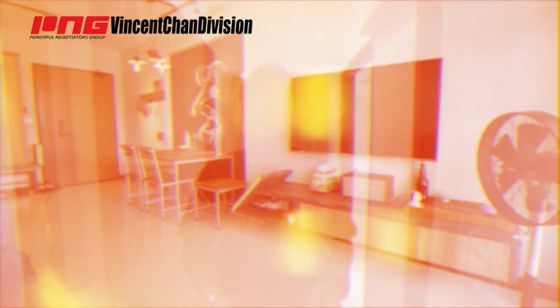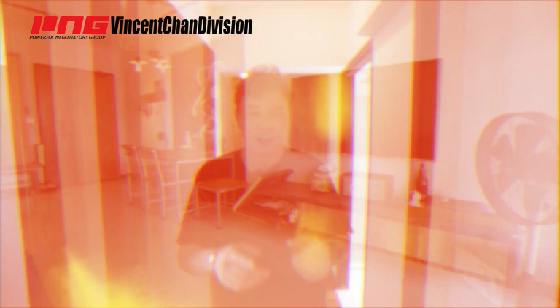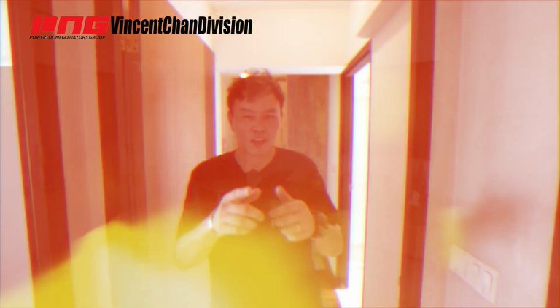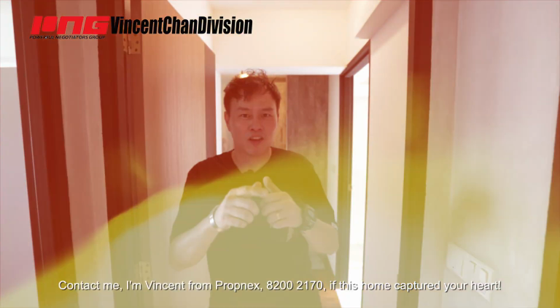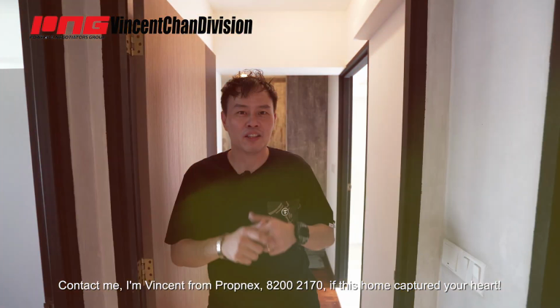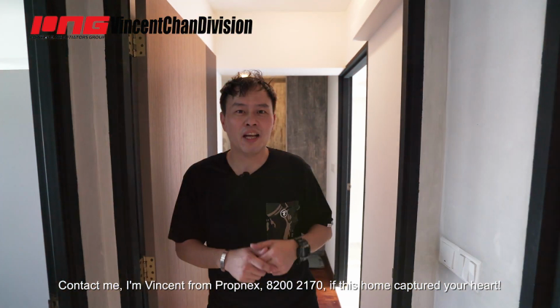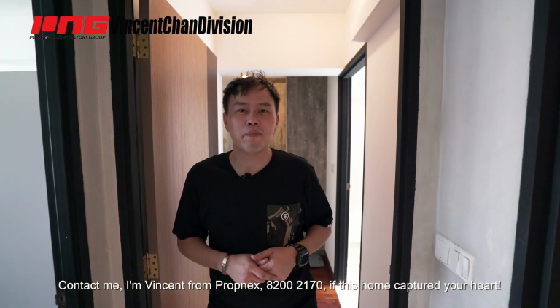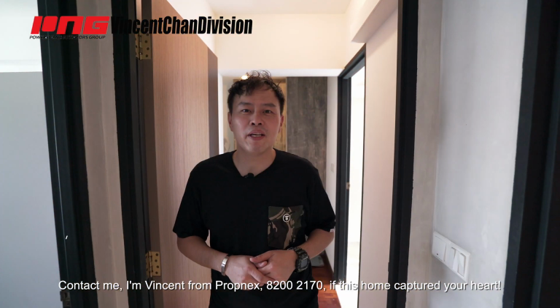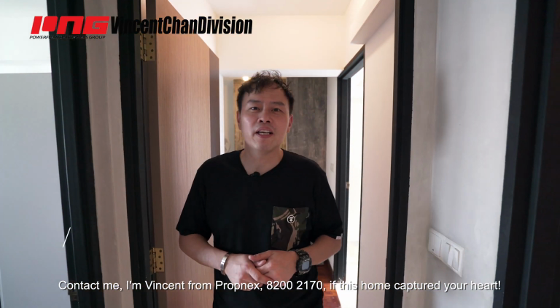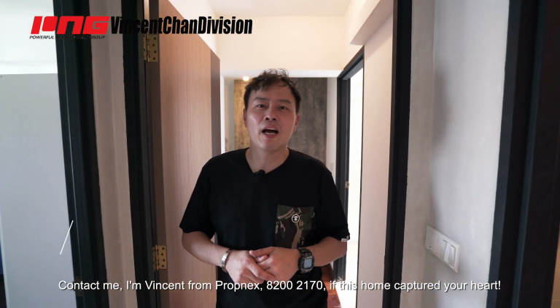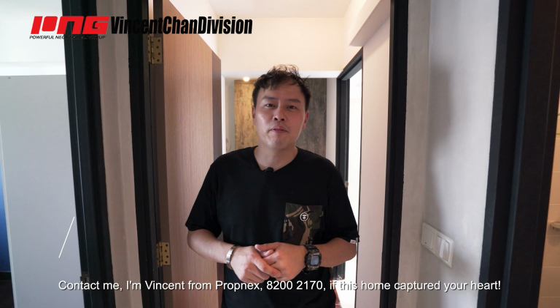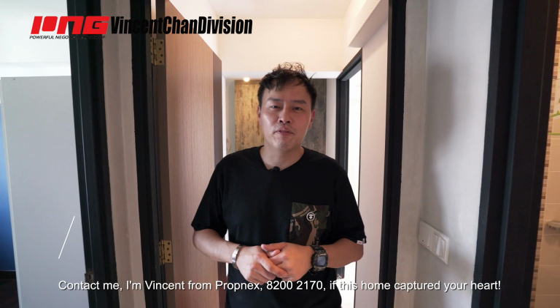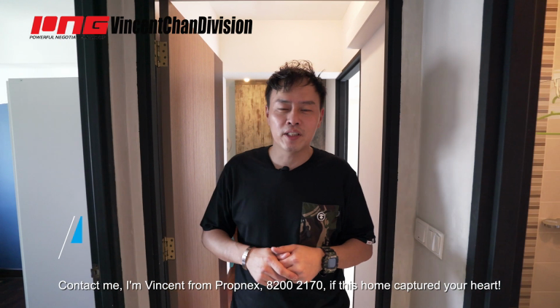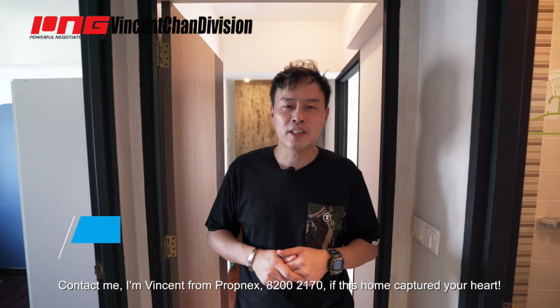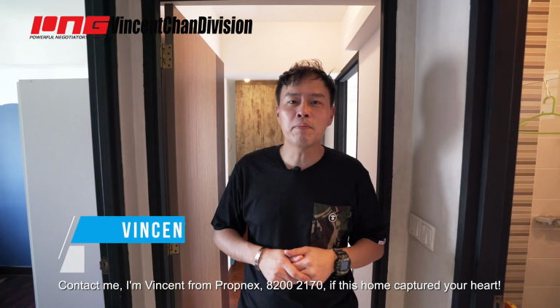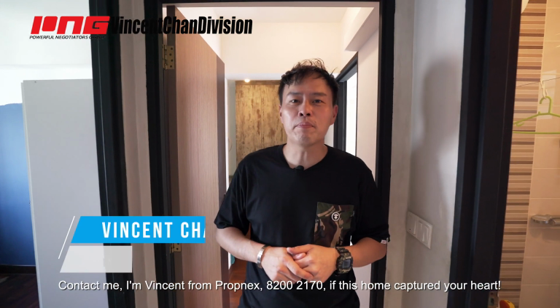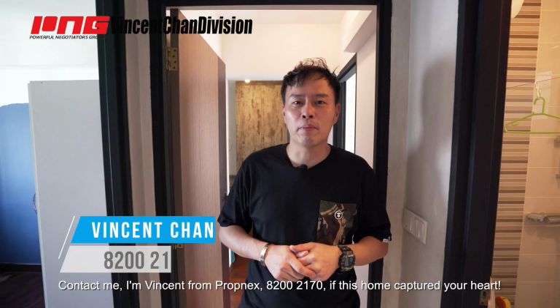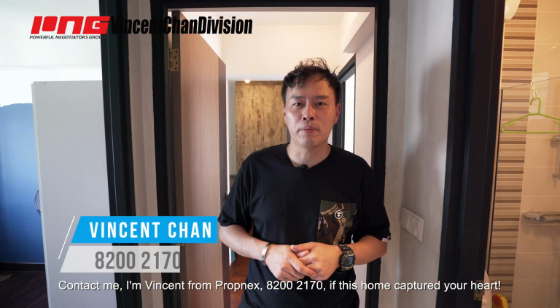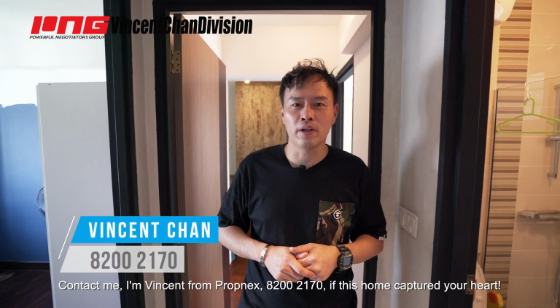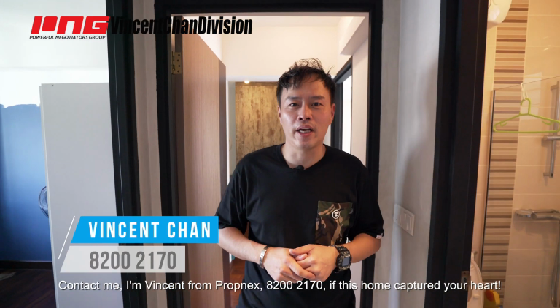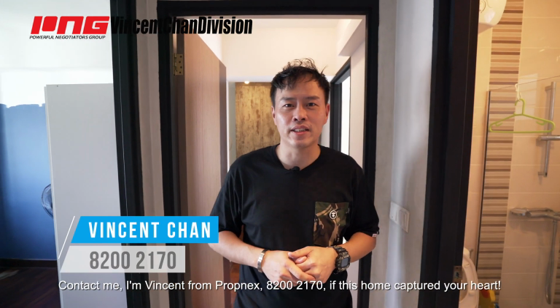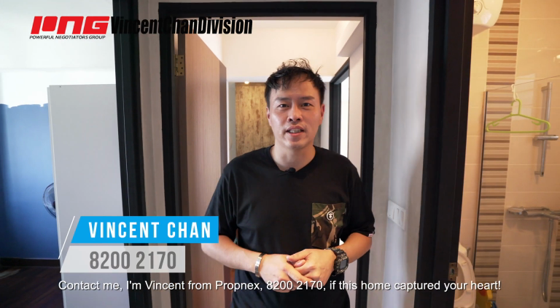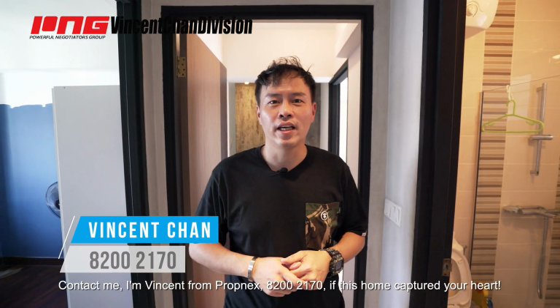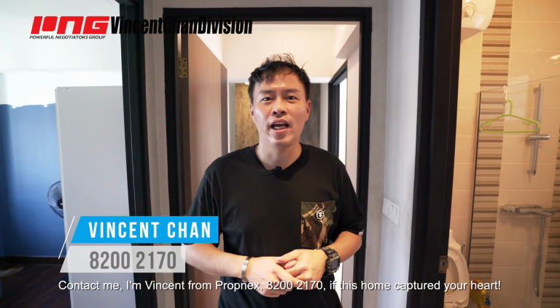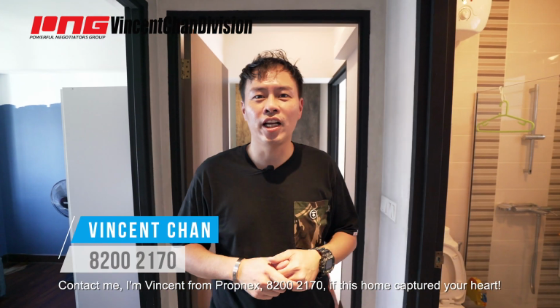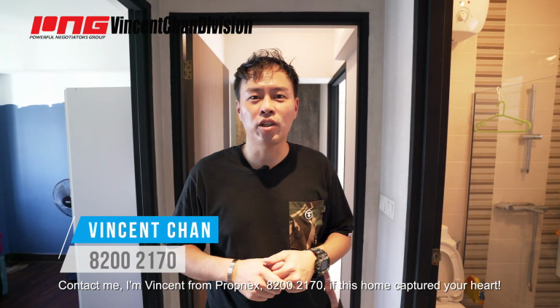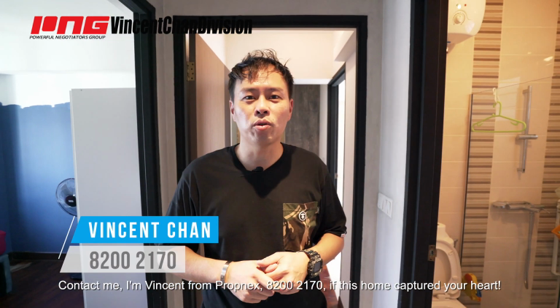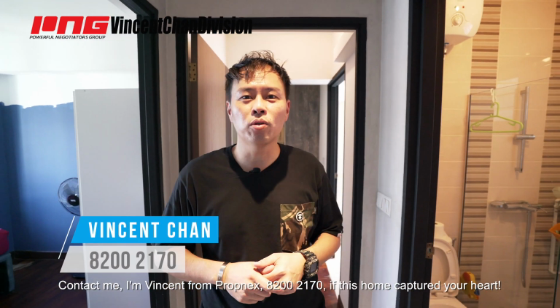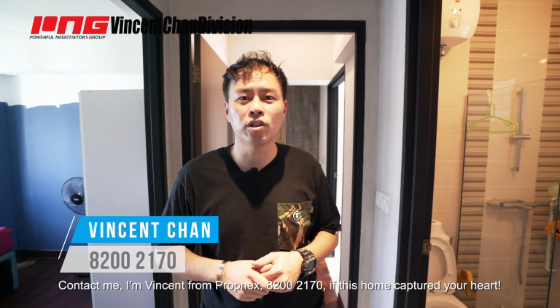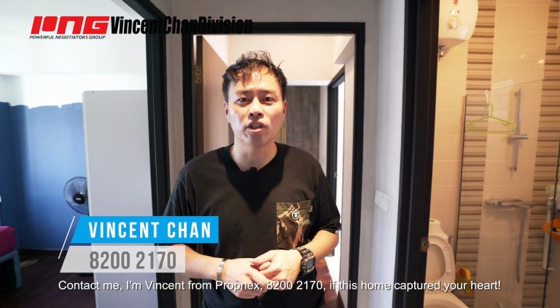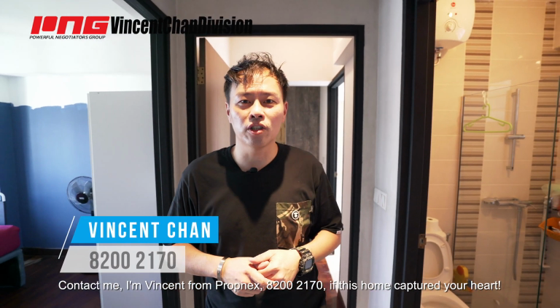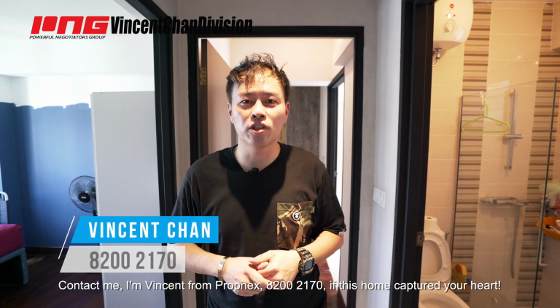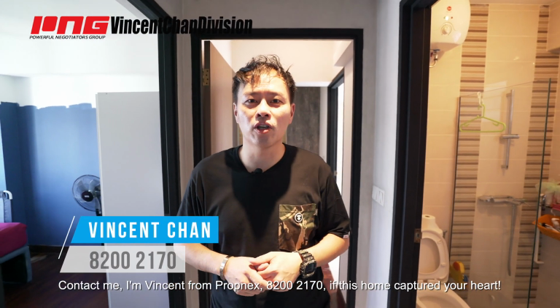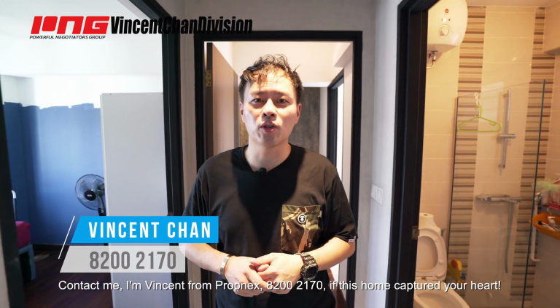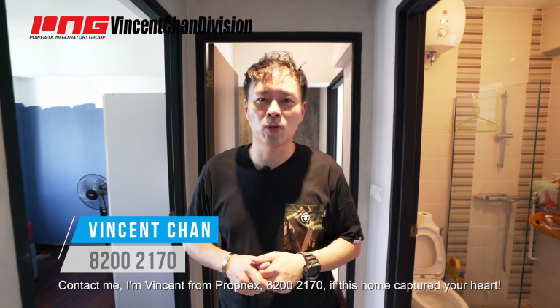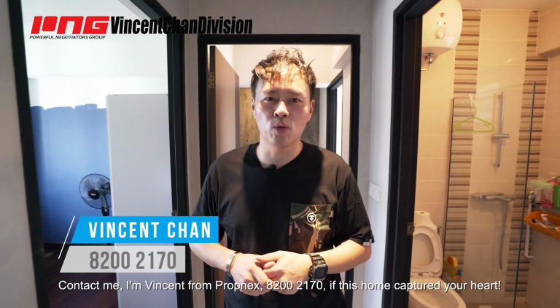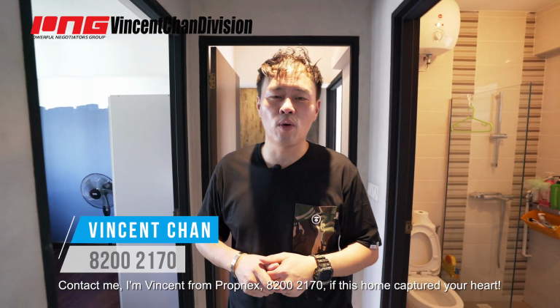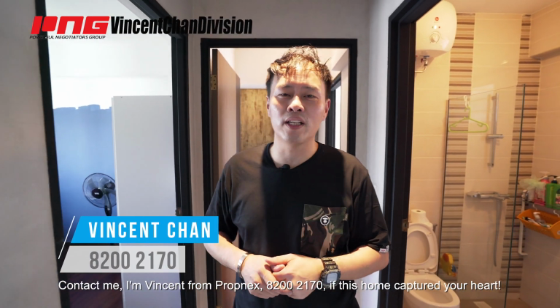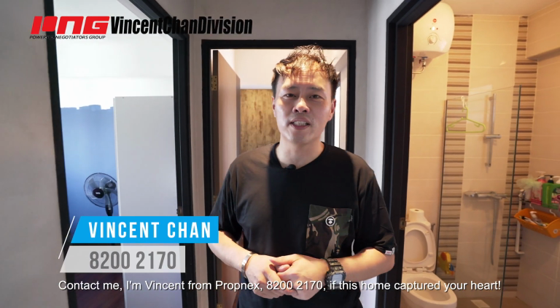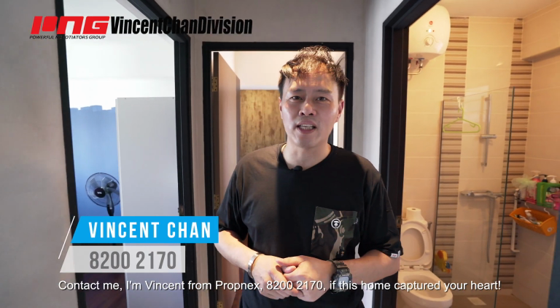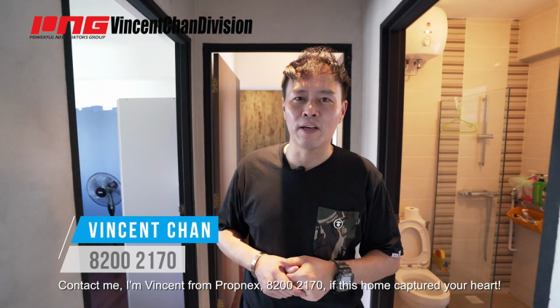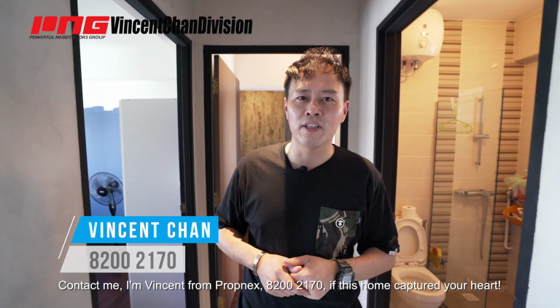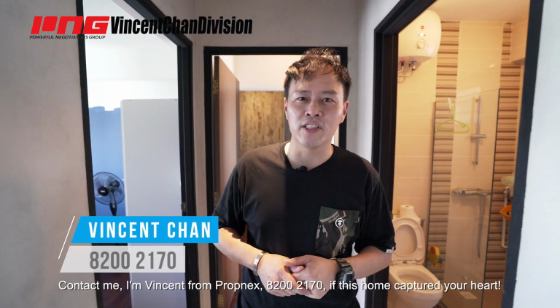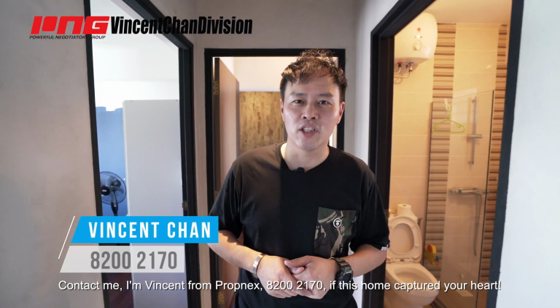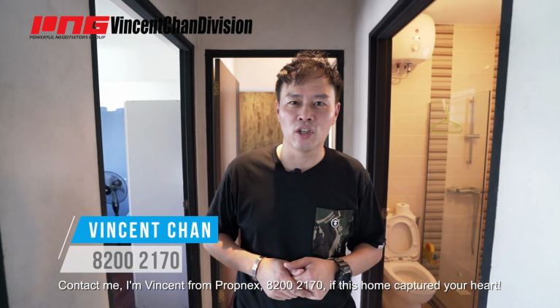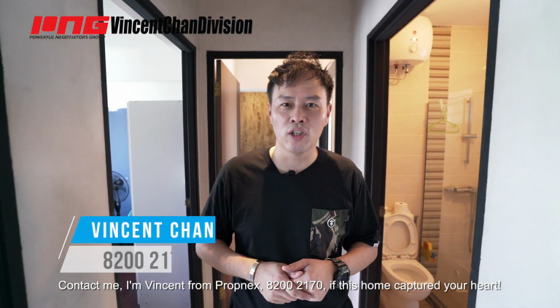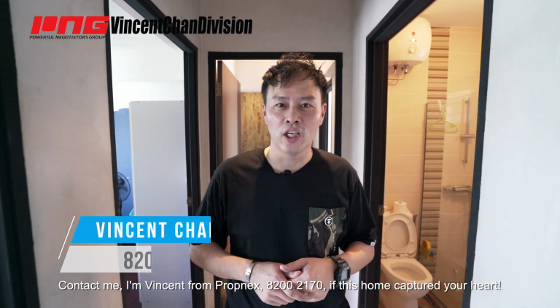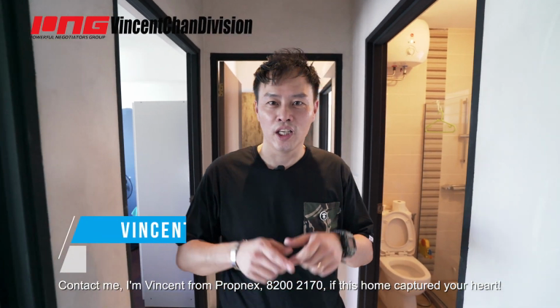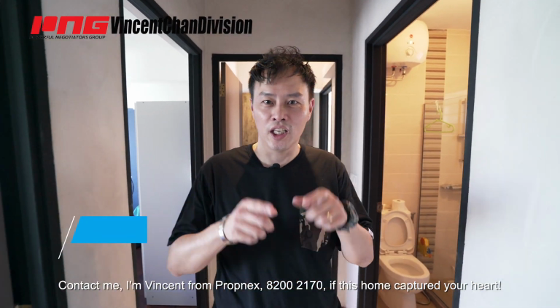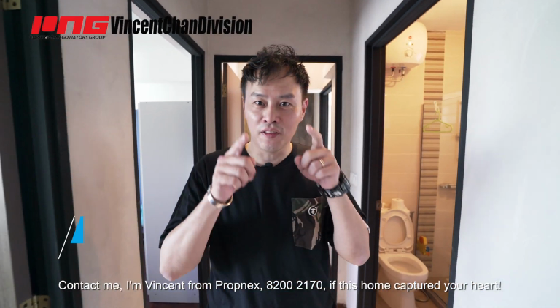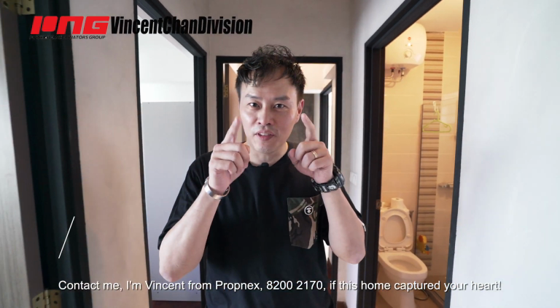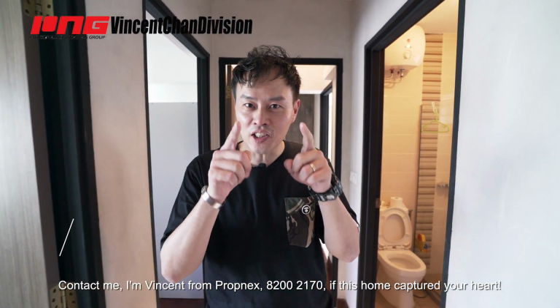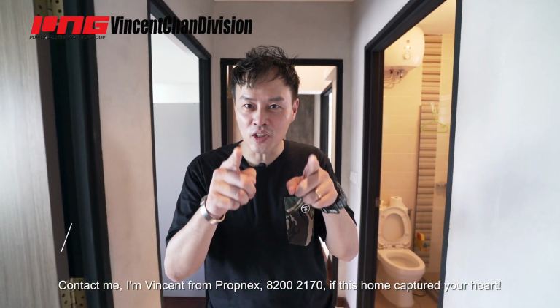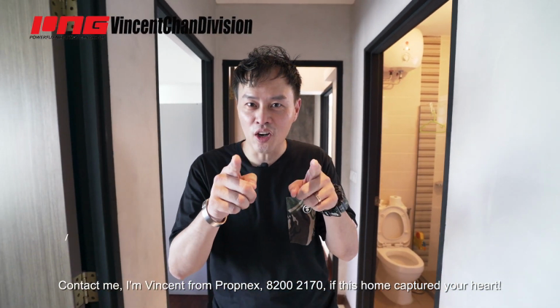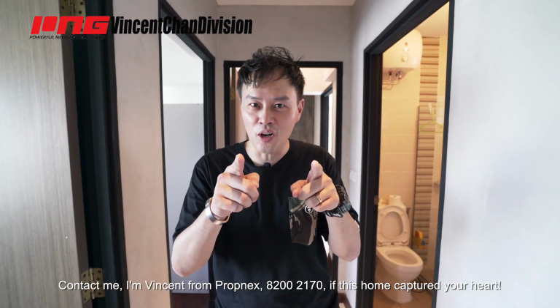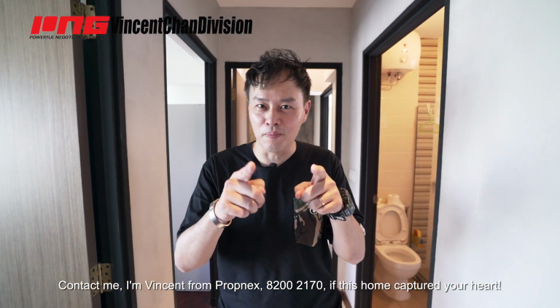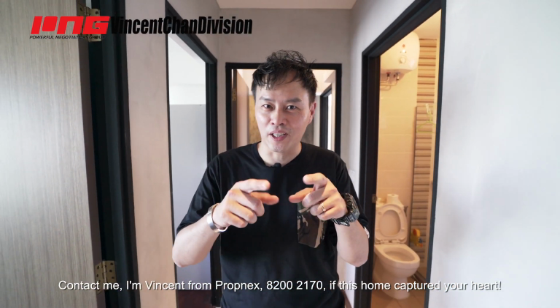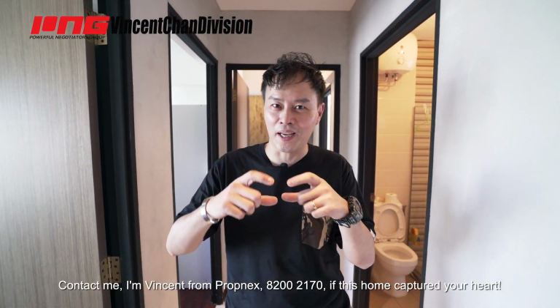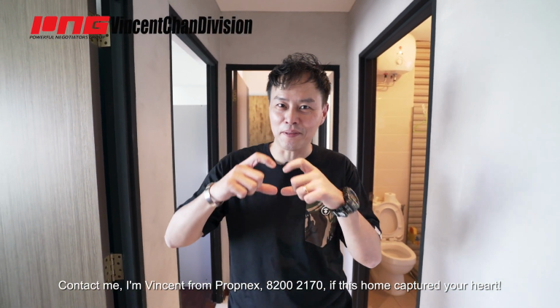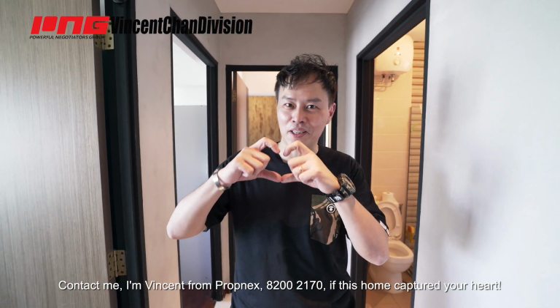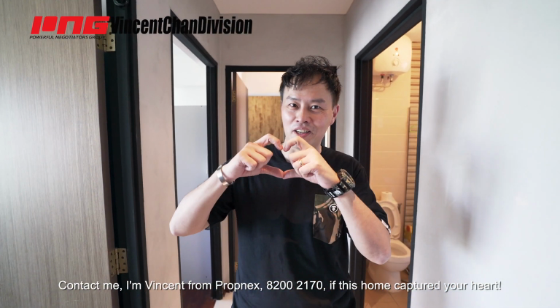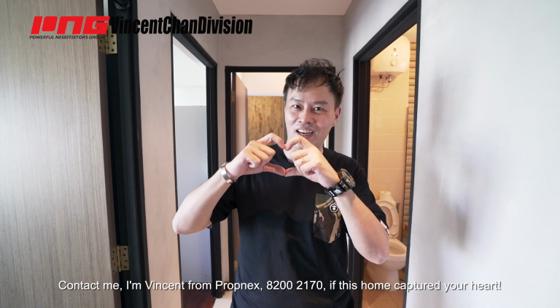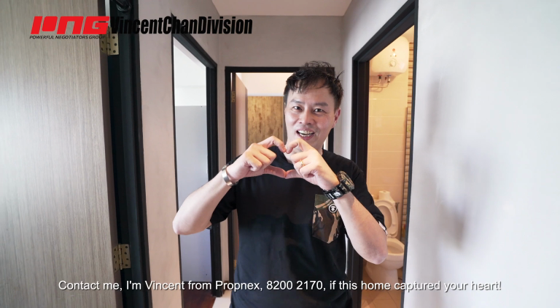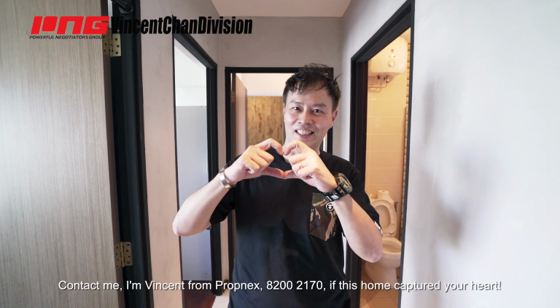Contact me — I'm Vincent from Prognex, 82002170 — if this home has captured your heart.